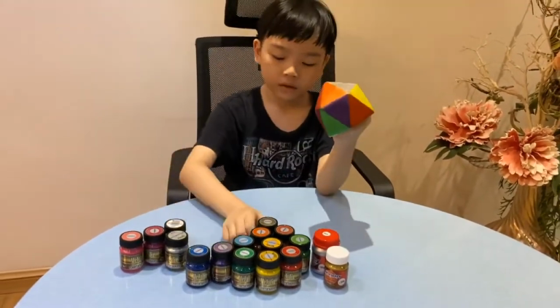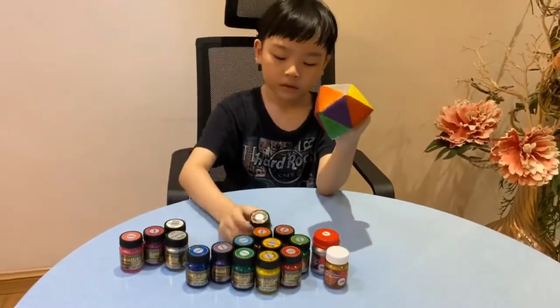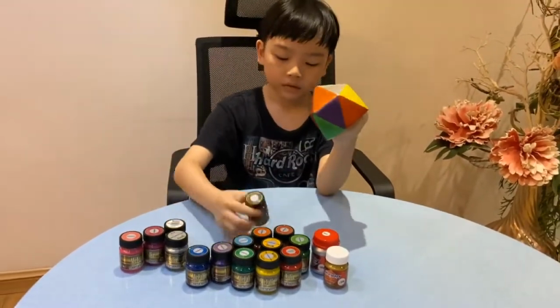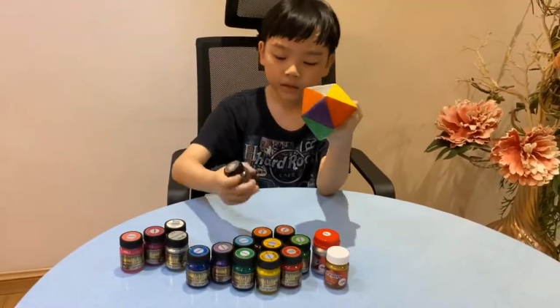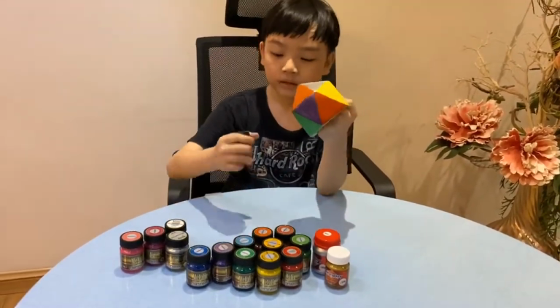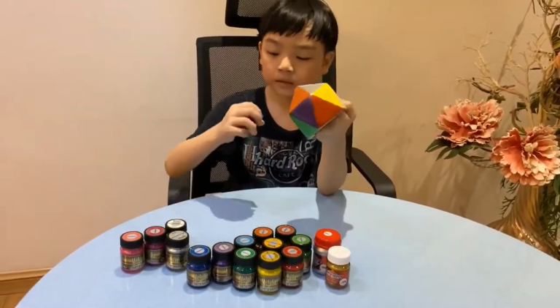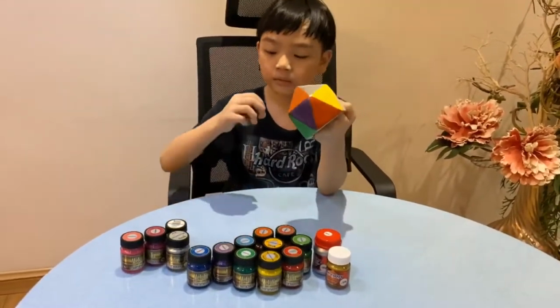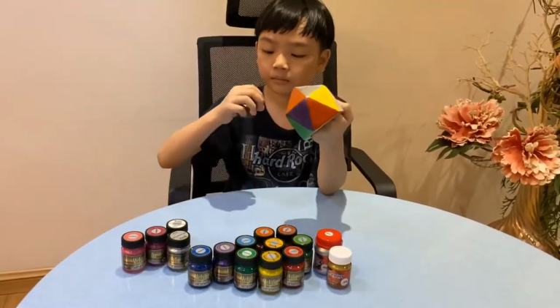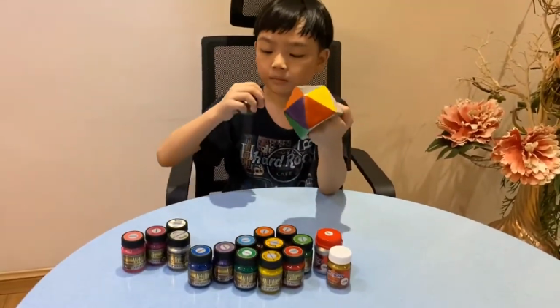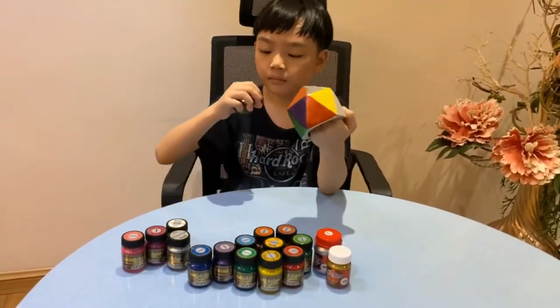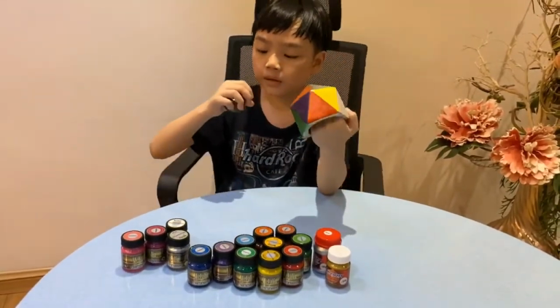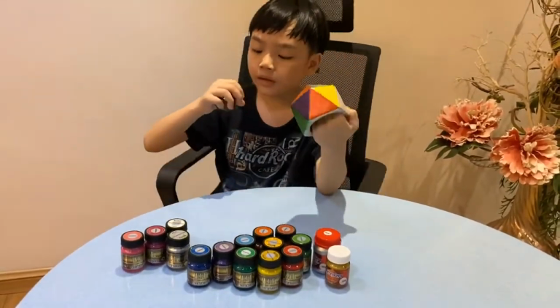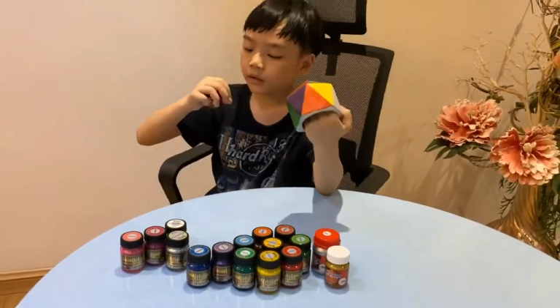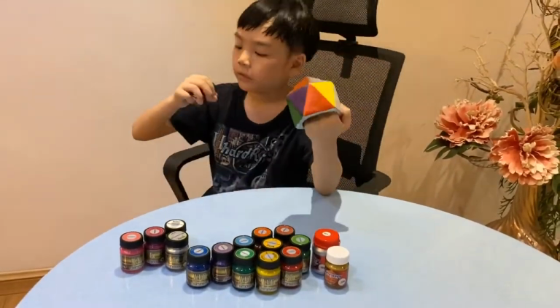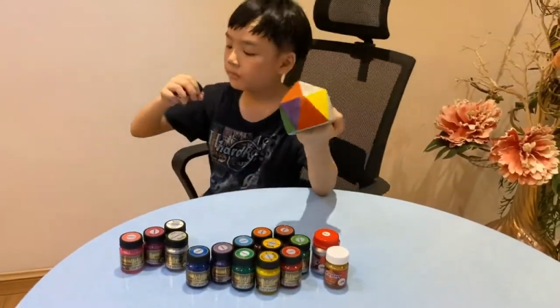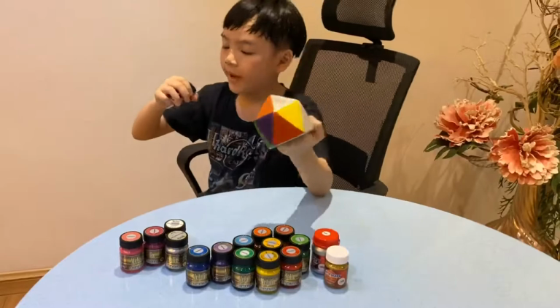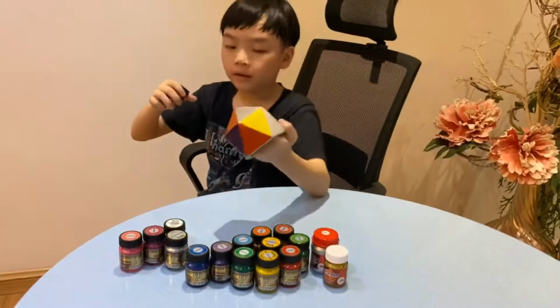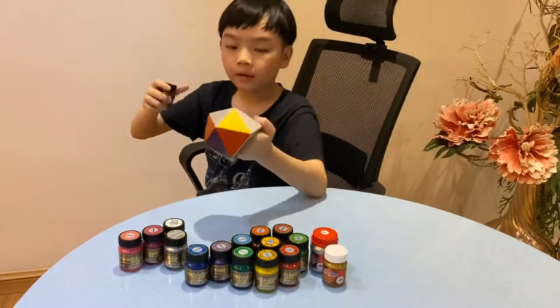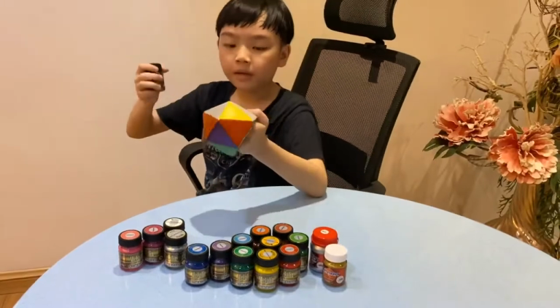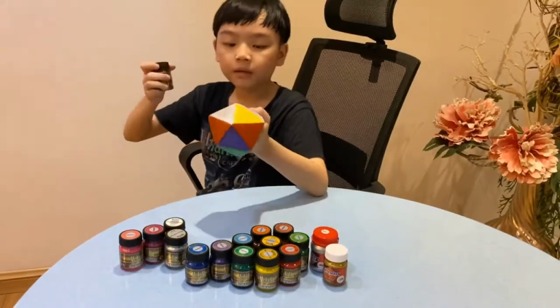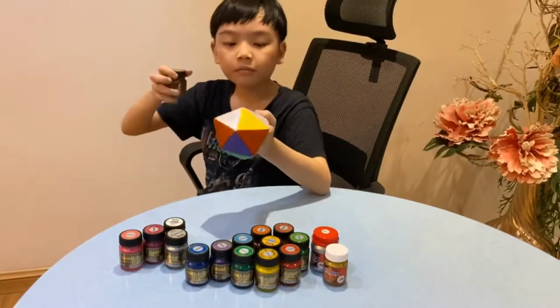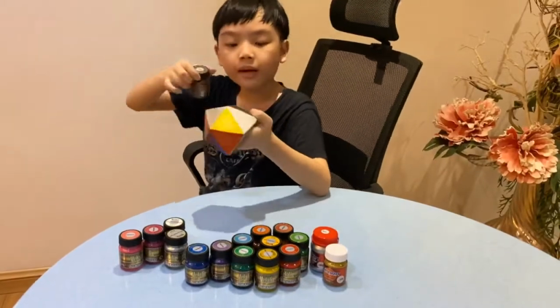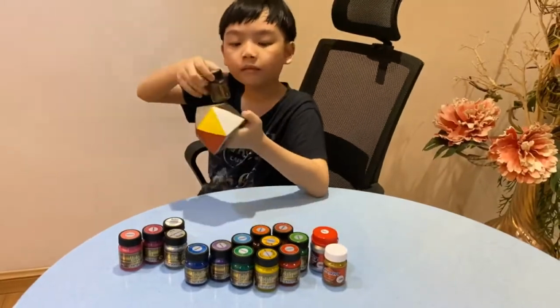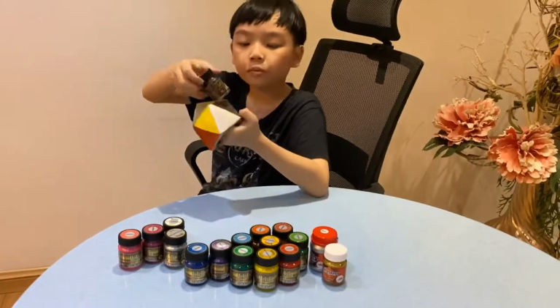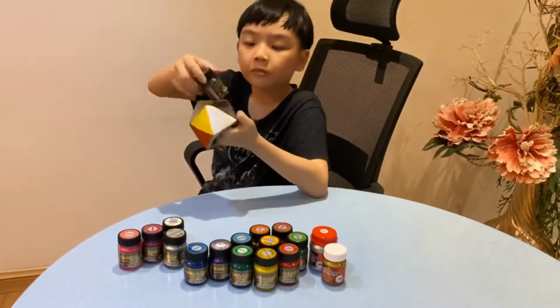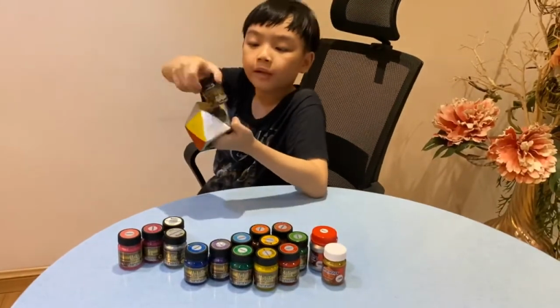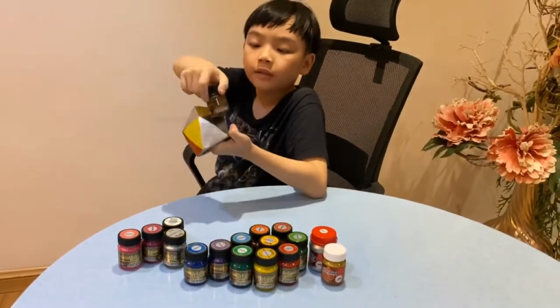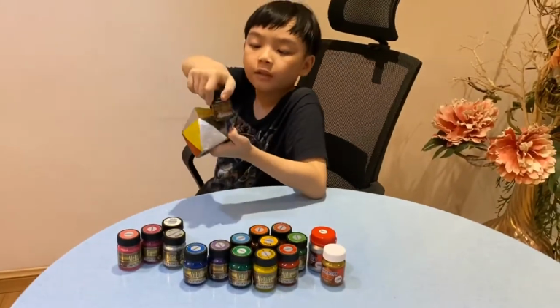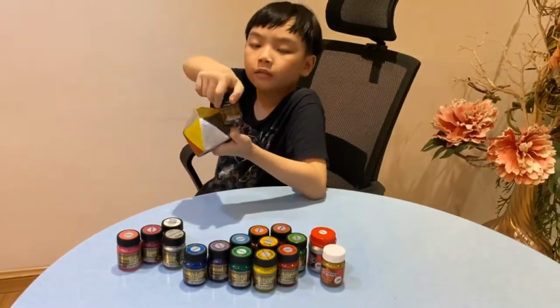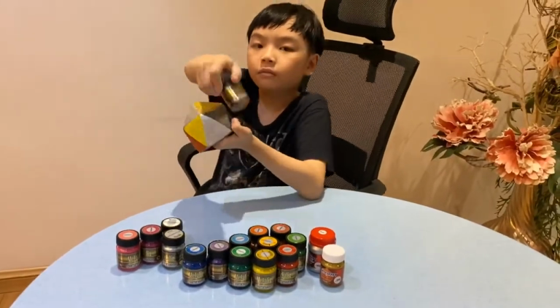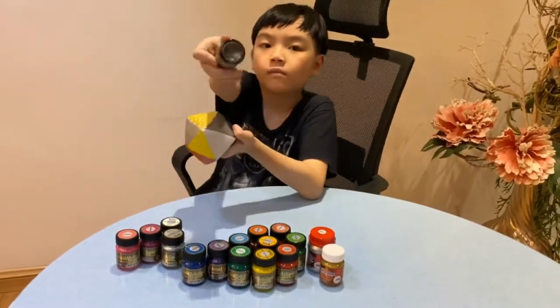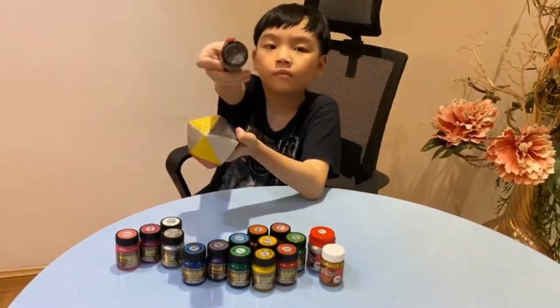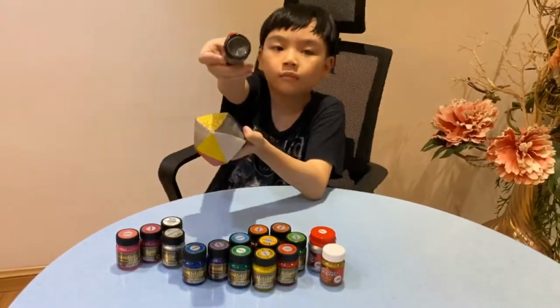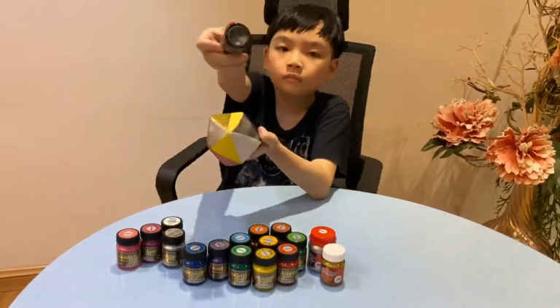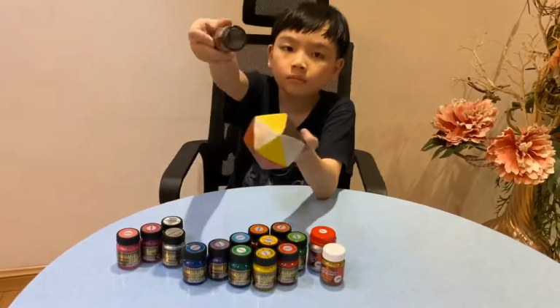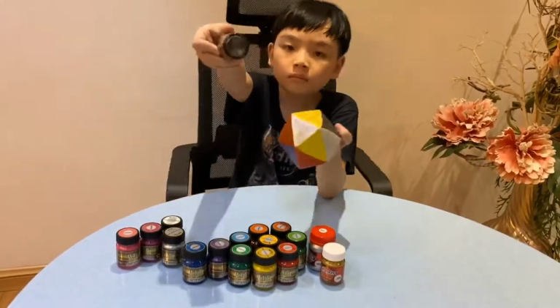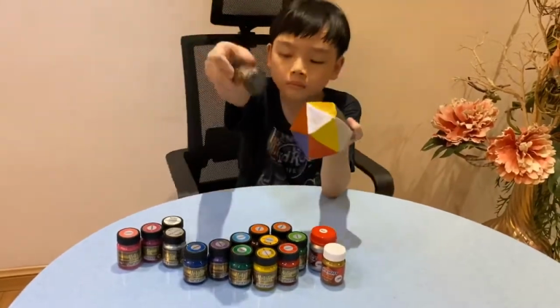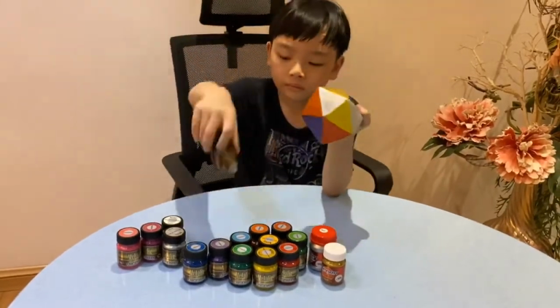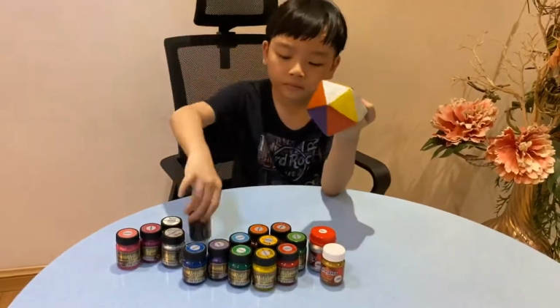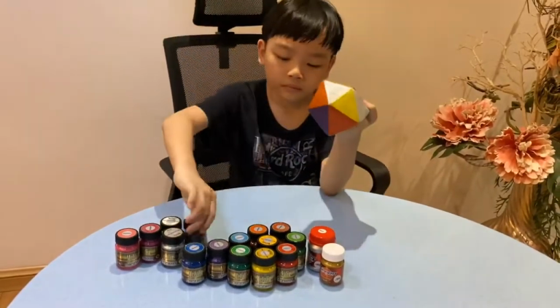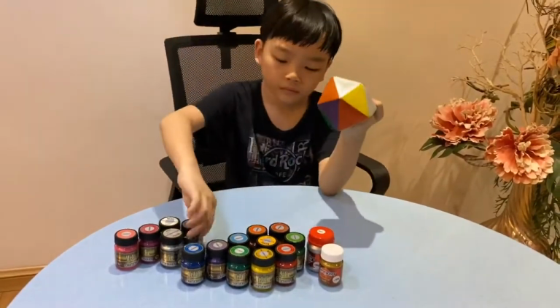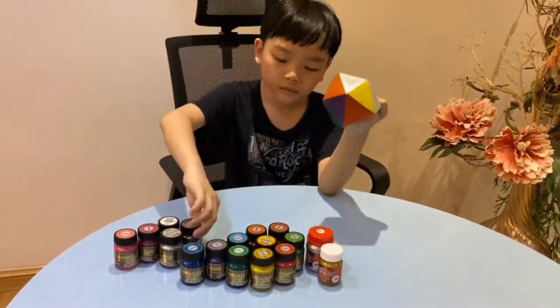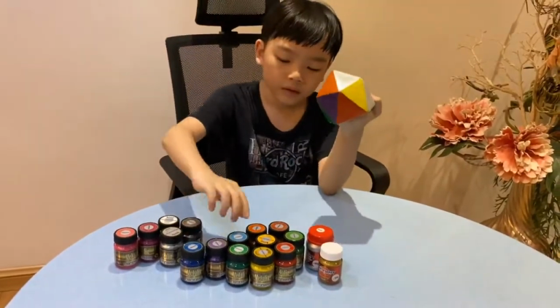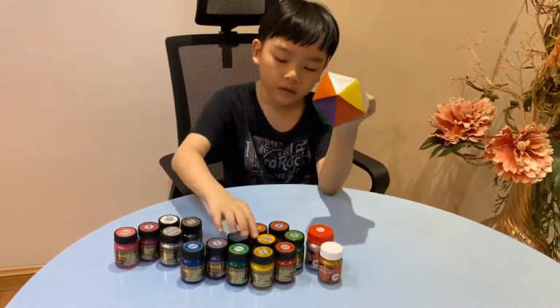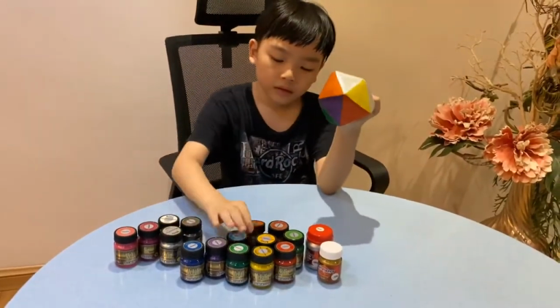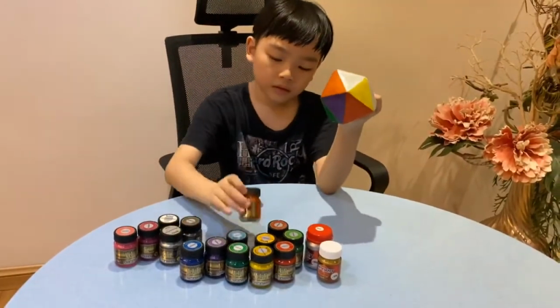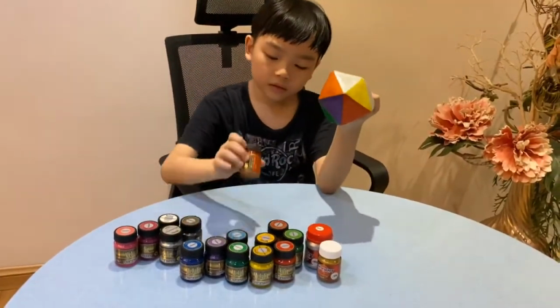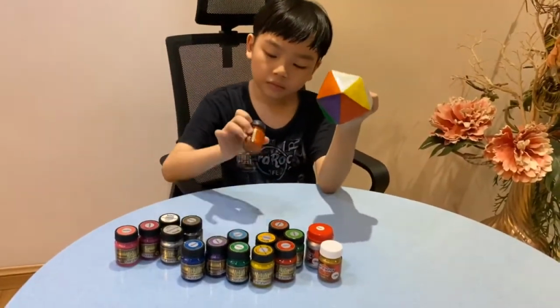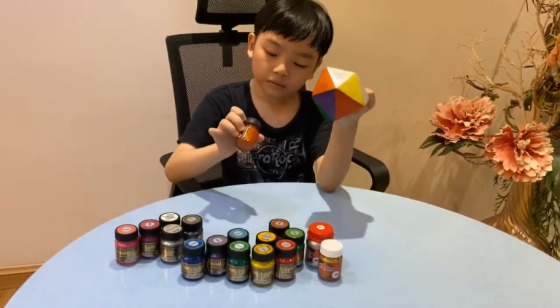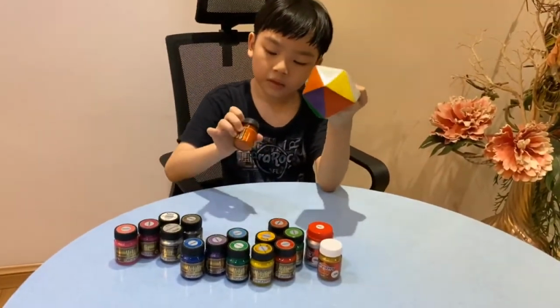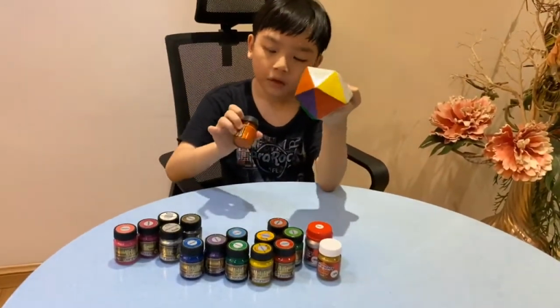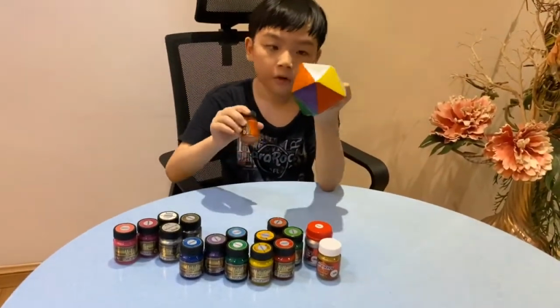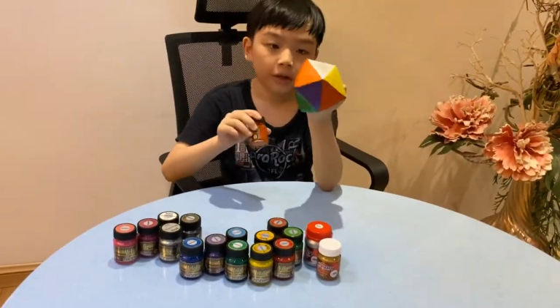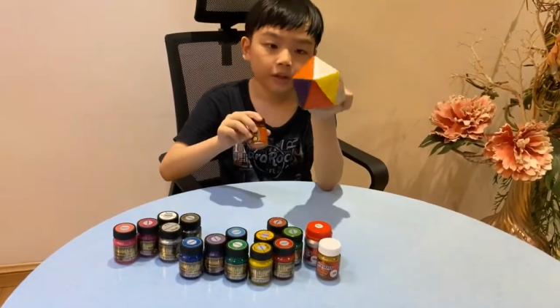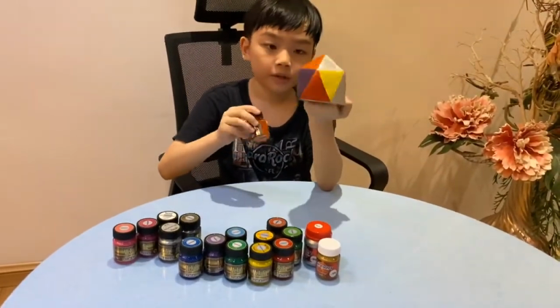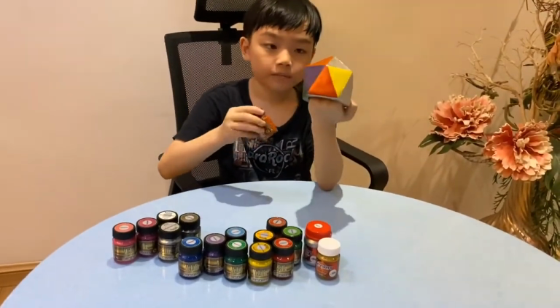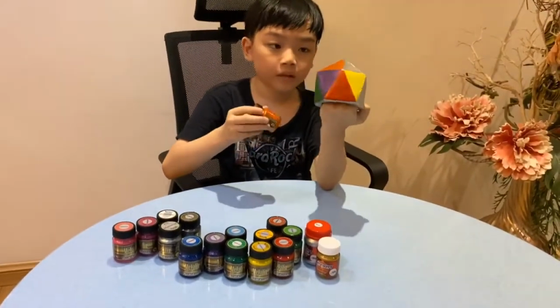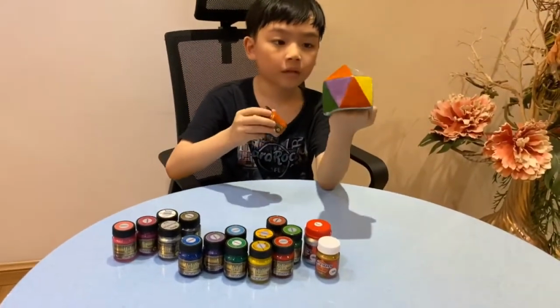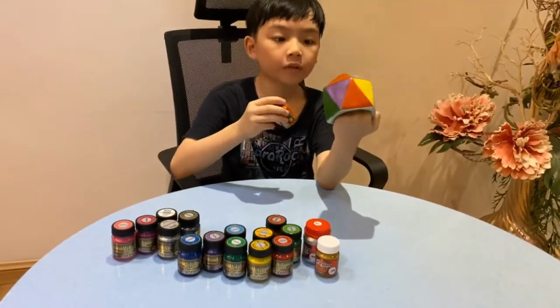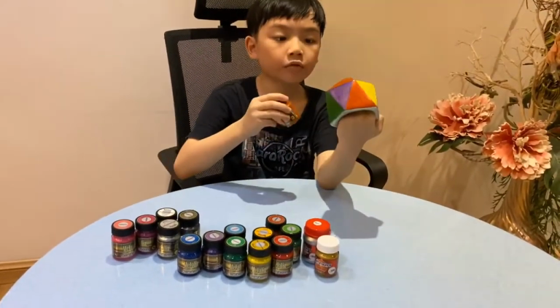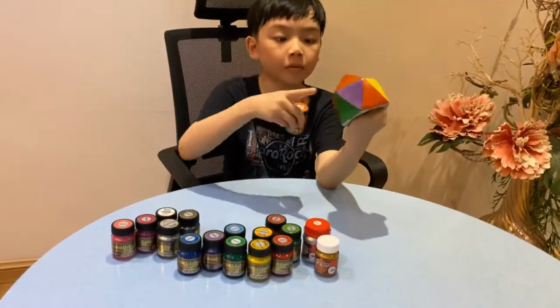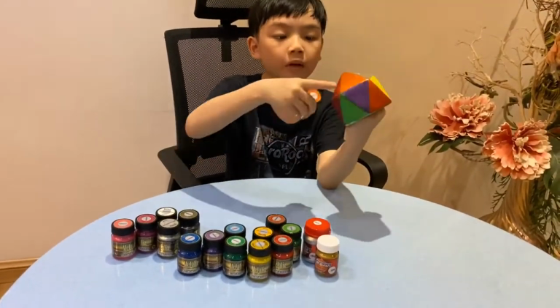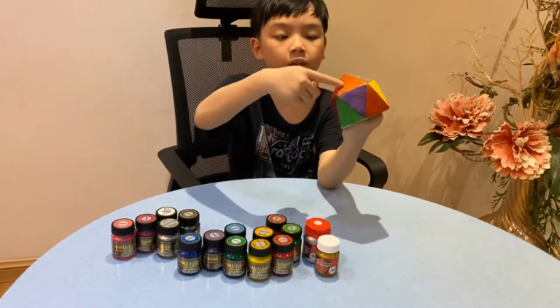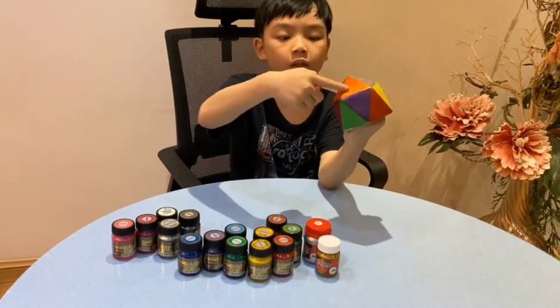Next is platinum black — platinum black will be right here. Next is a little bit orange — orange will be right here.